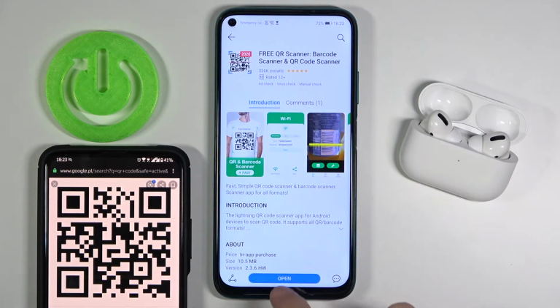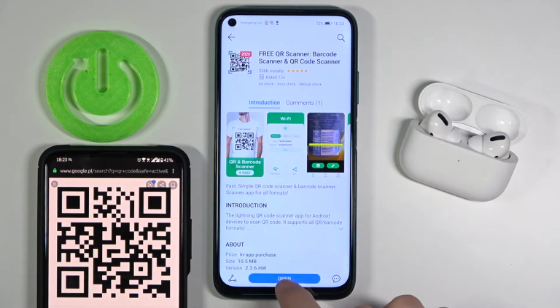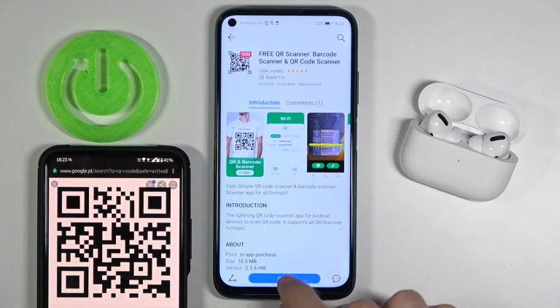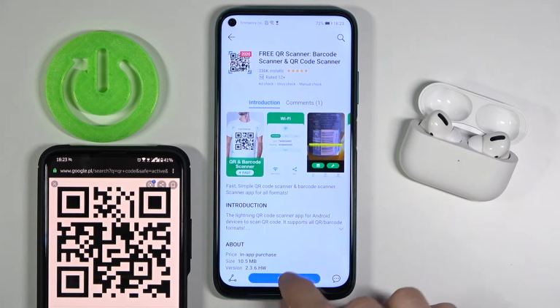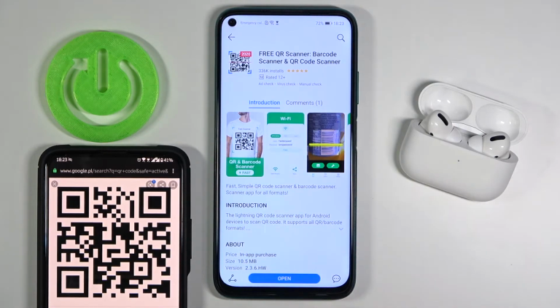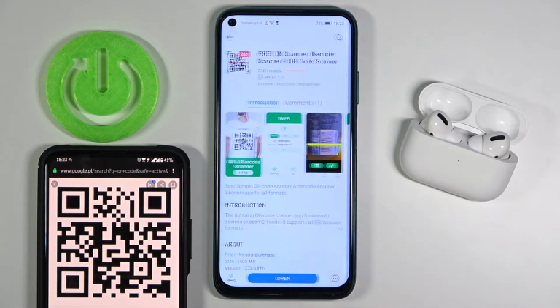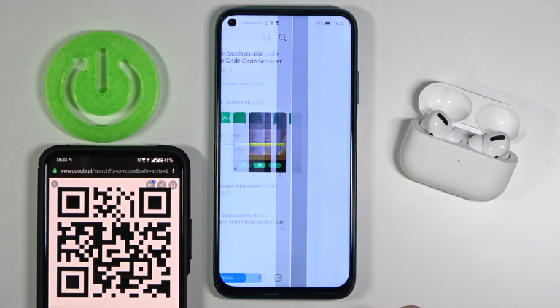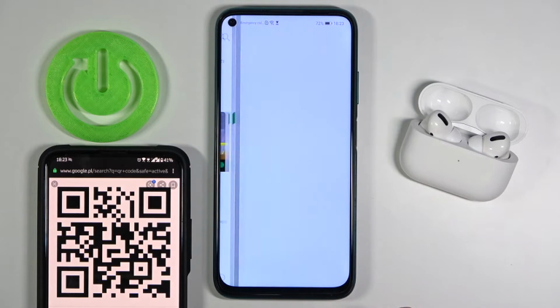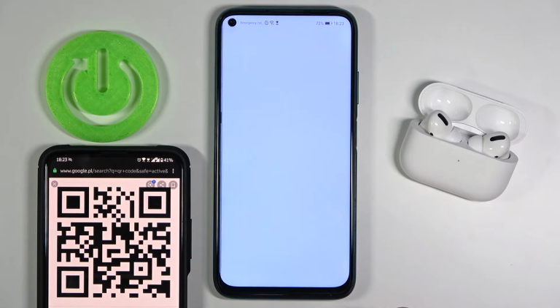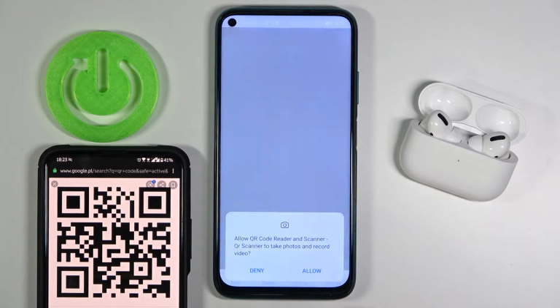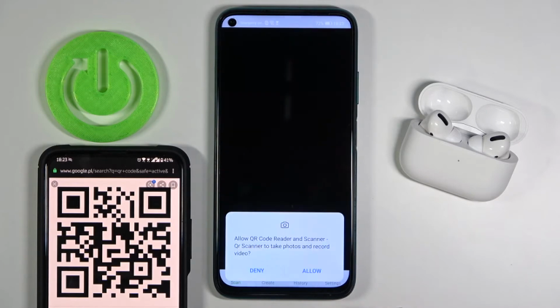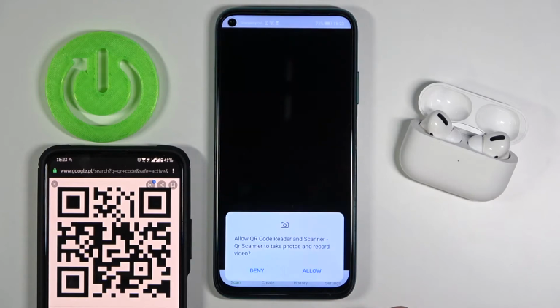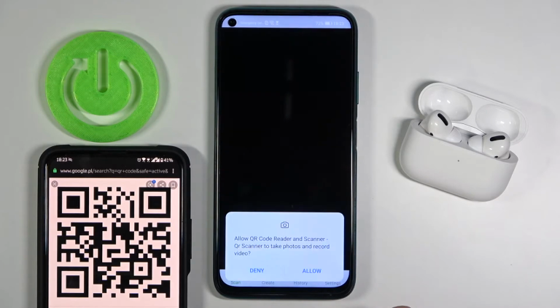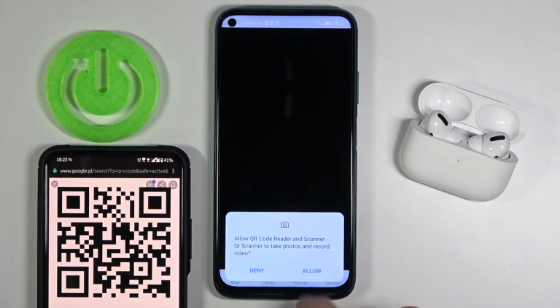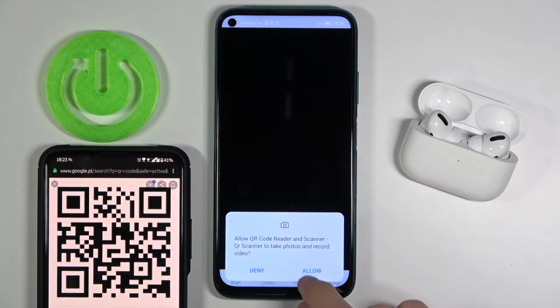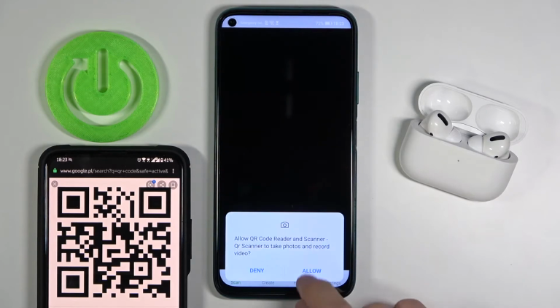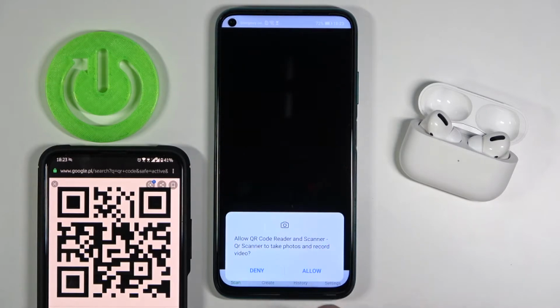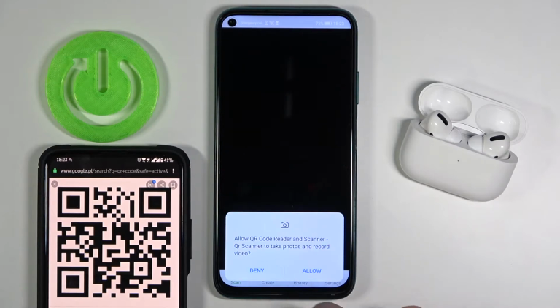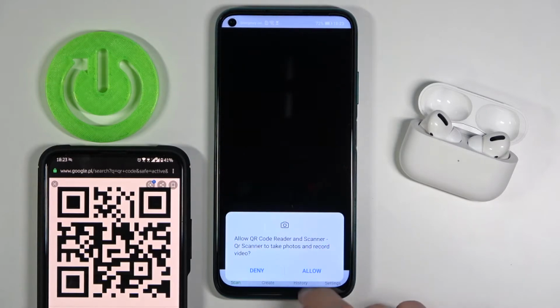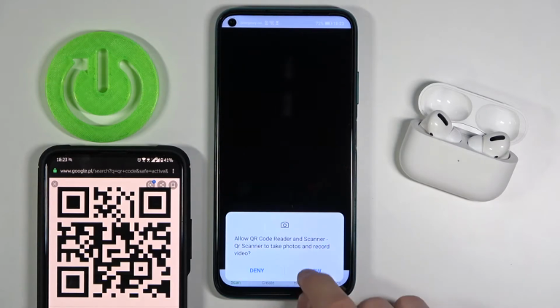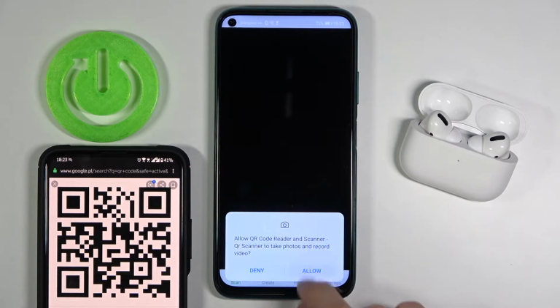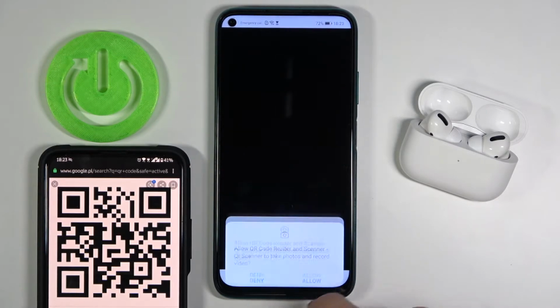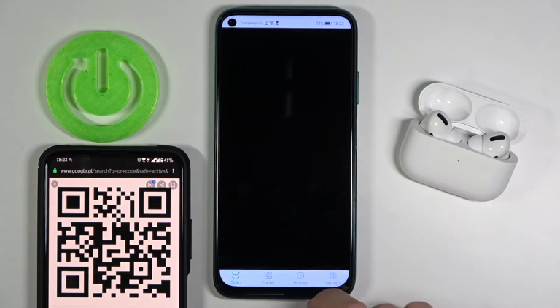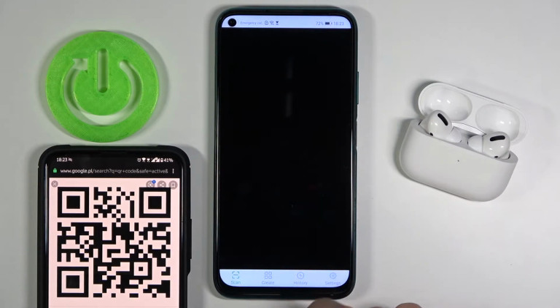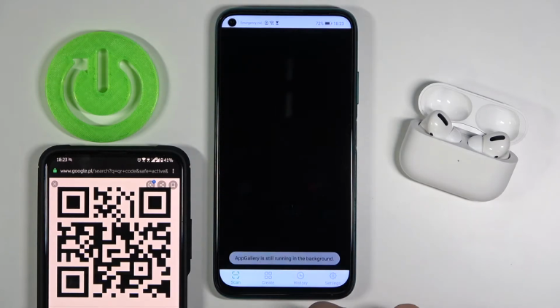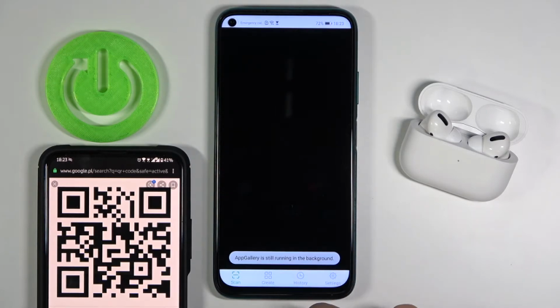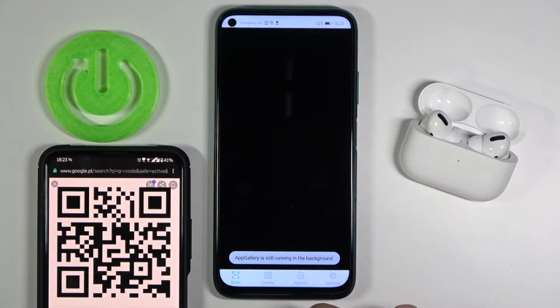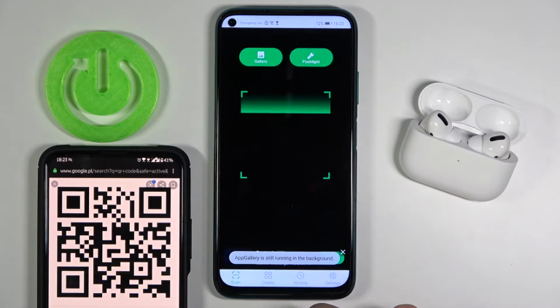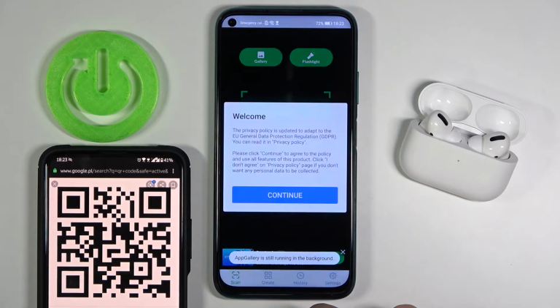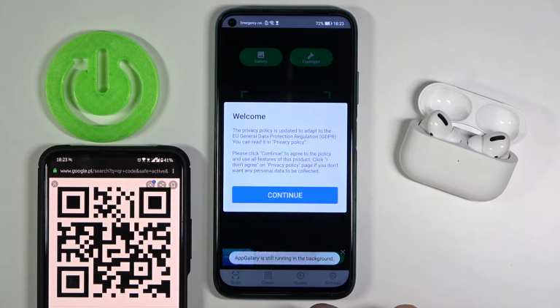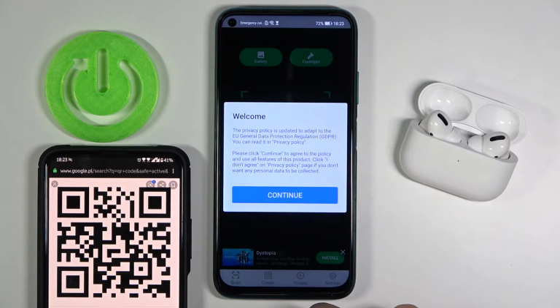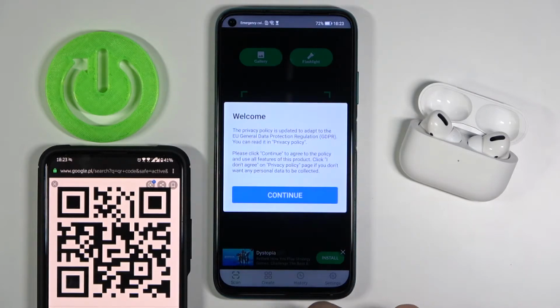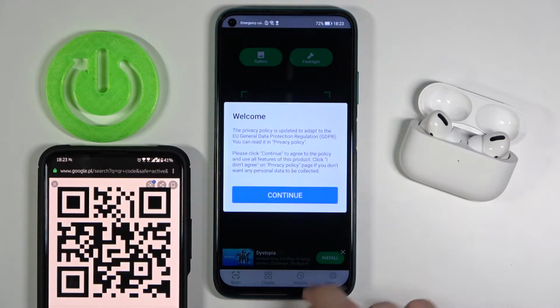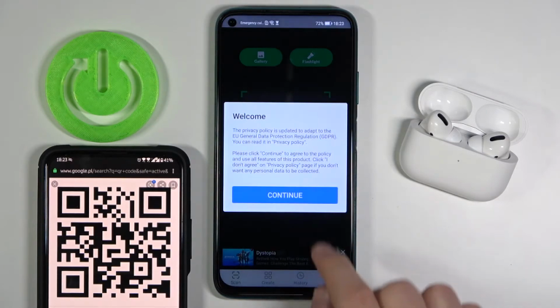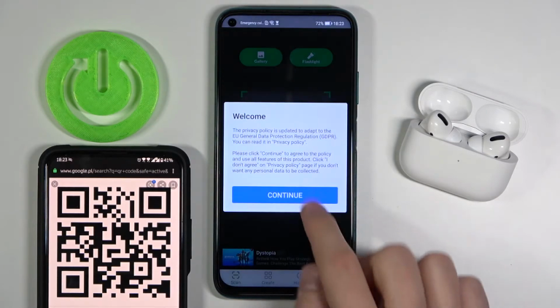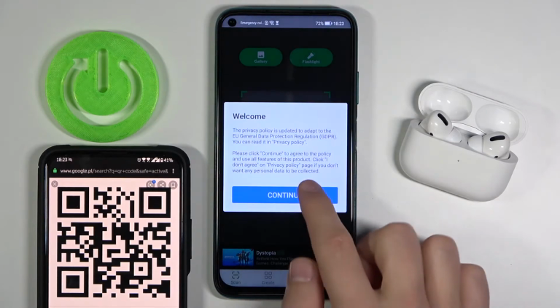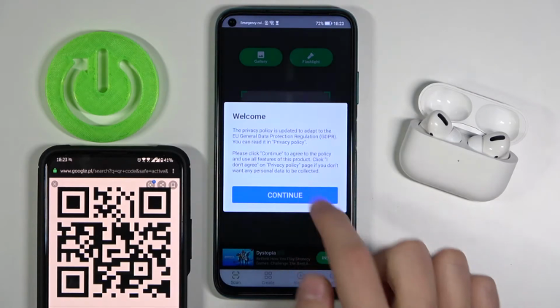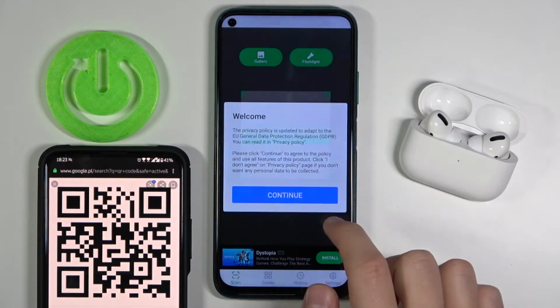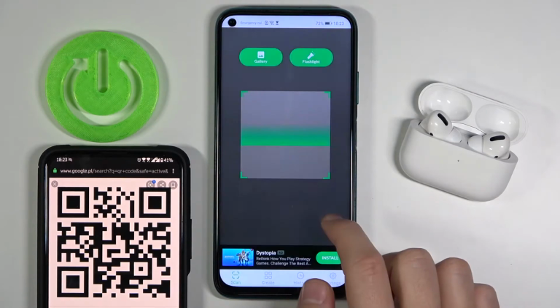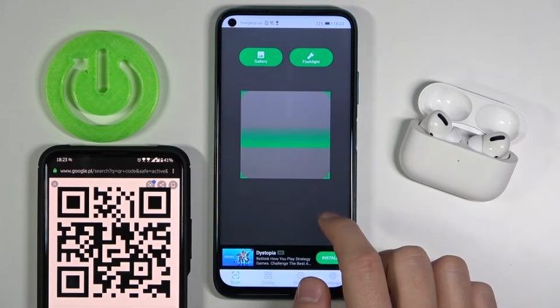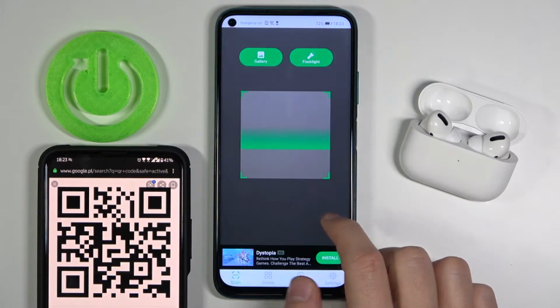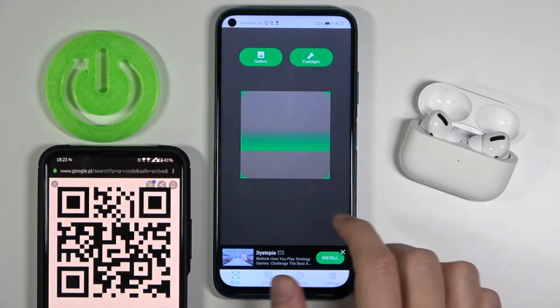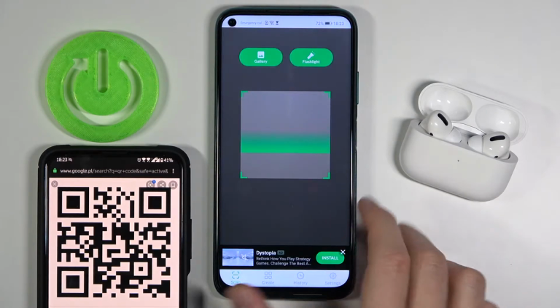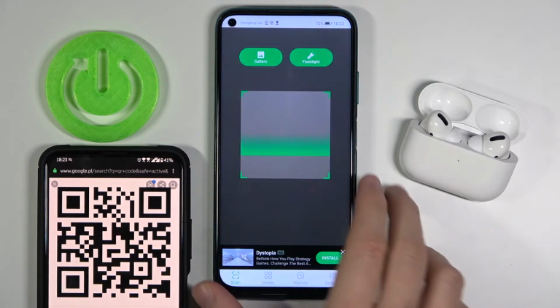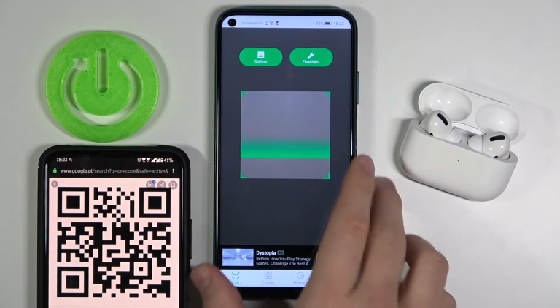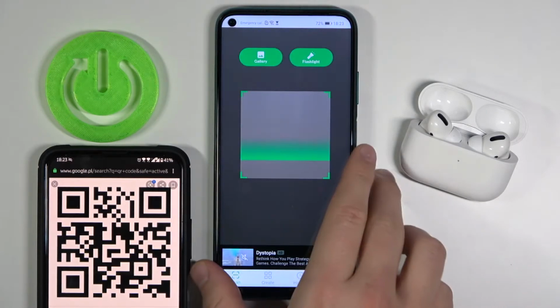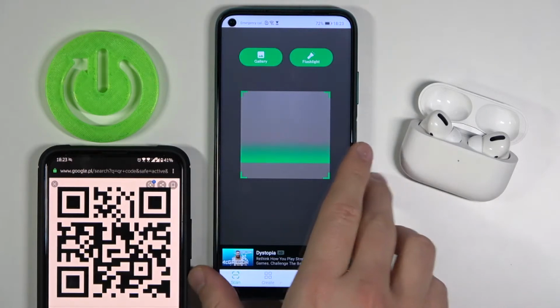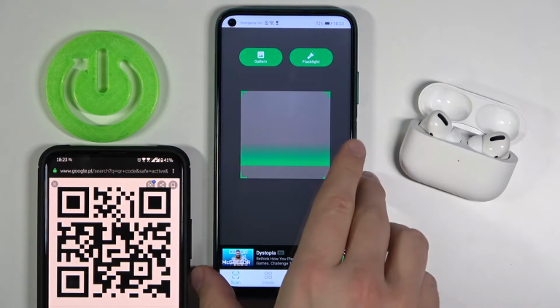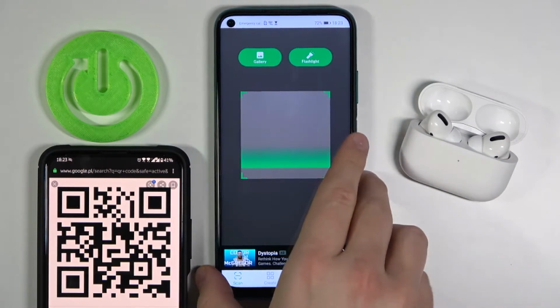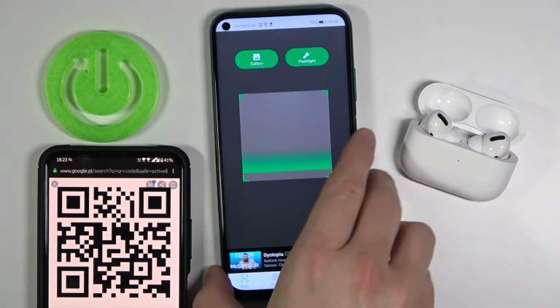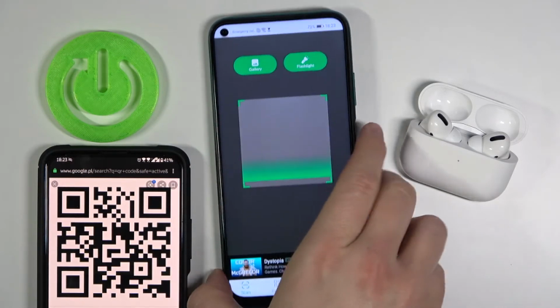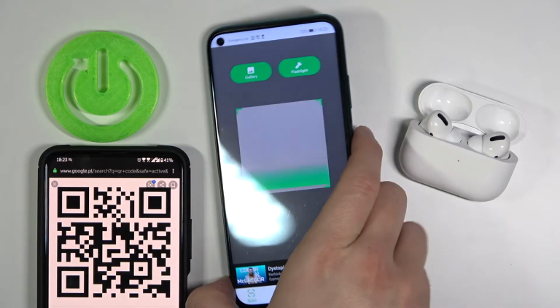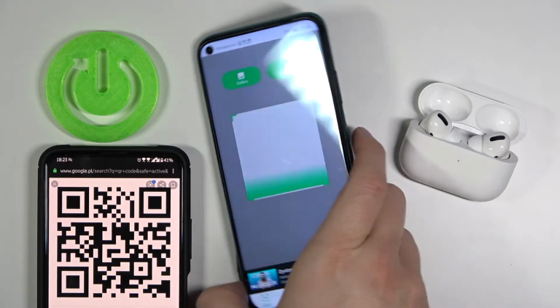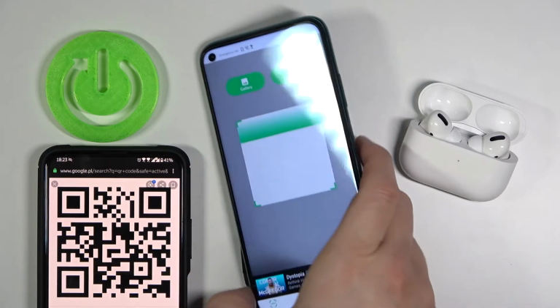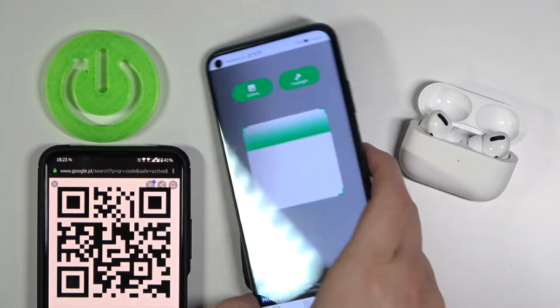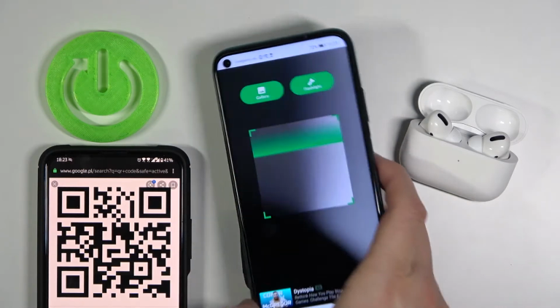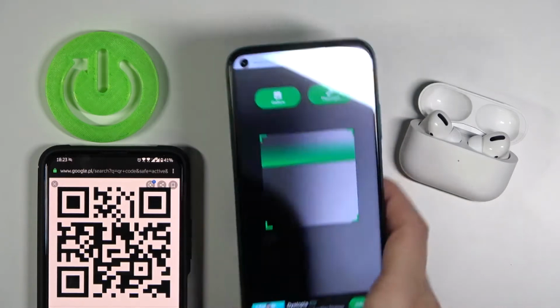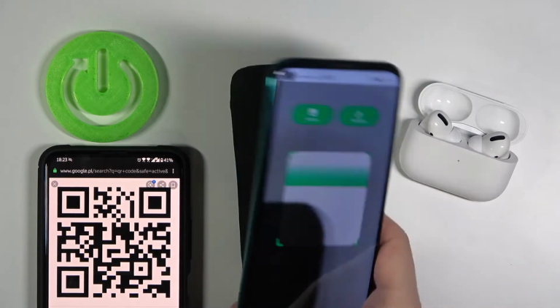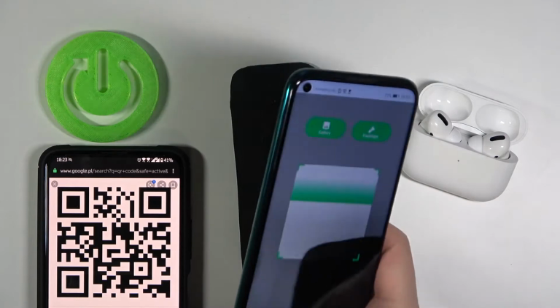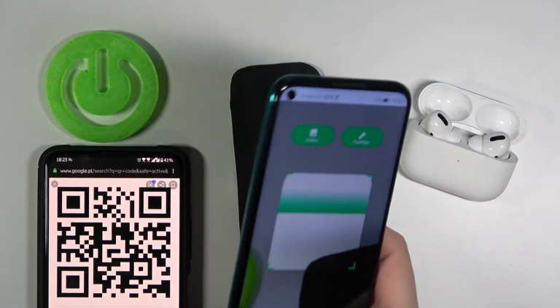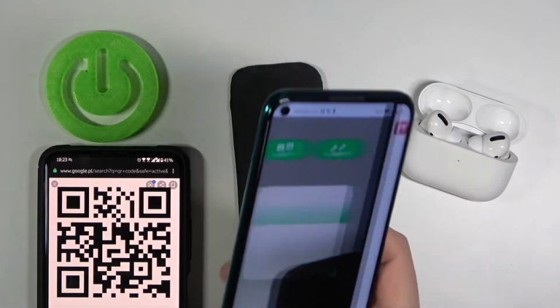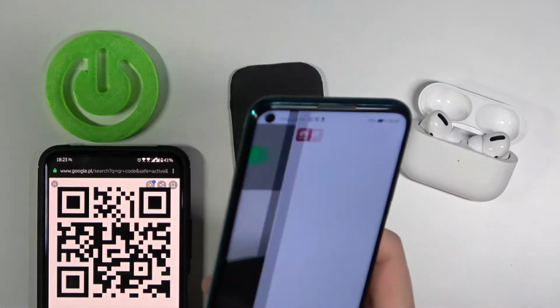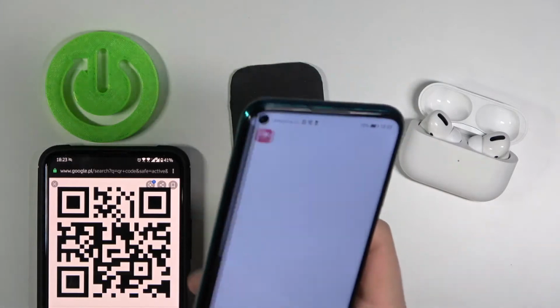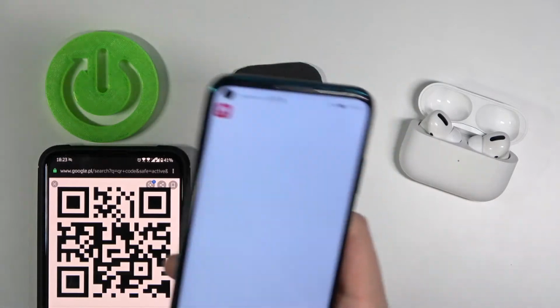Right now we can open this app, accept the permission, and click OK. Right now just grab your phone.